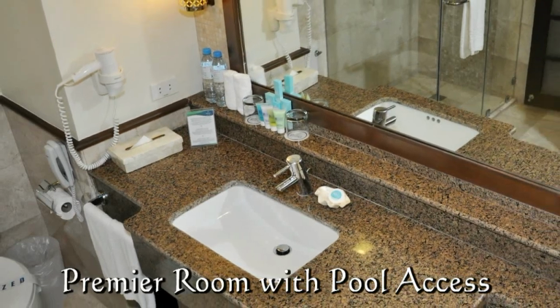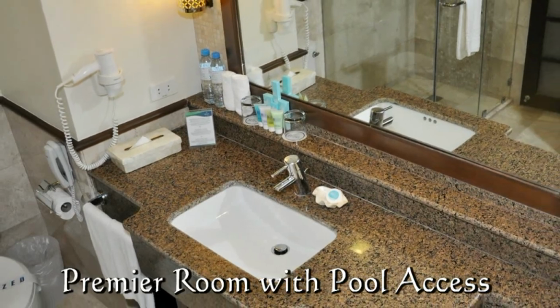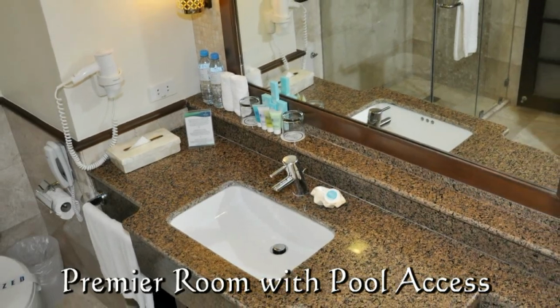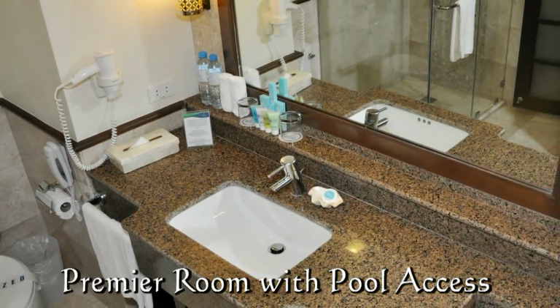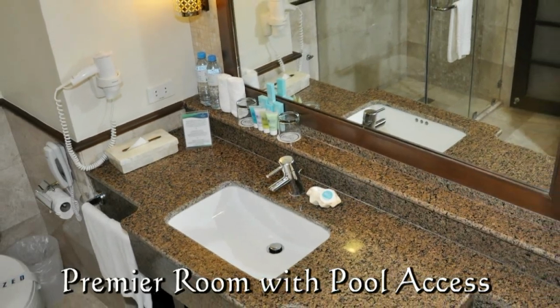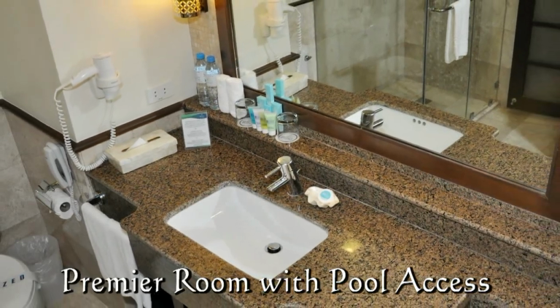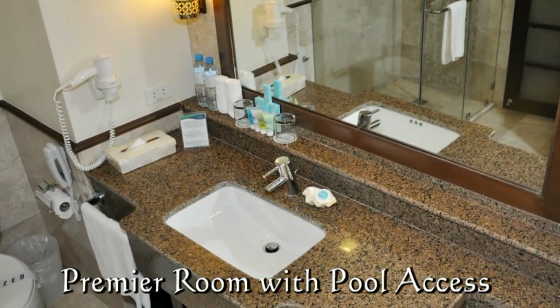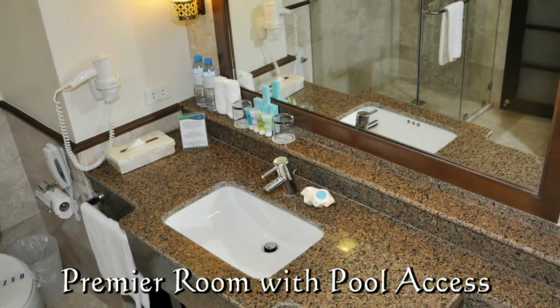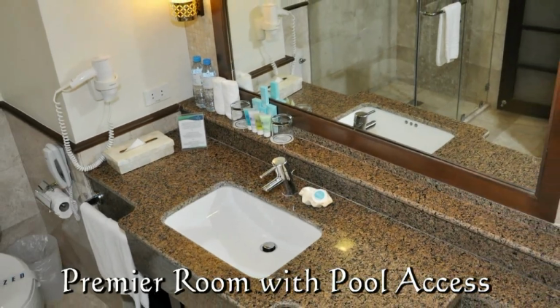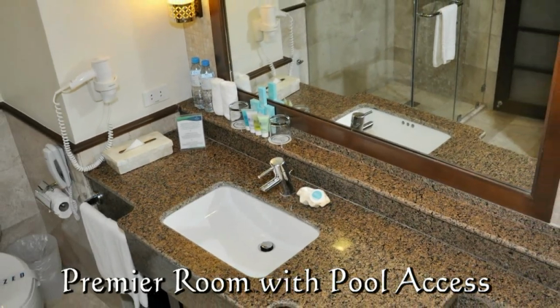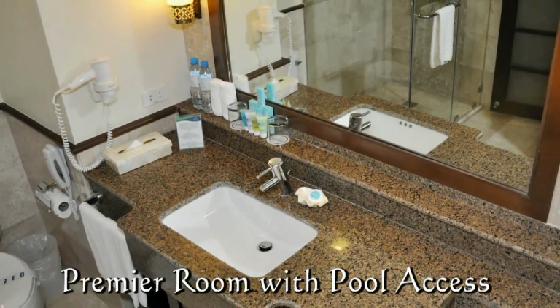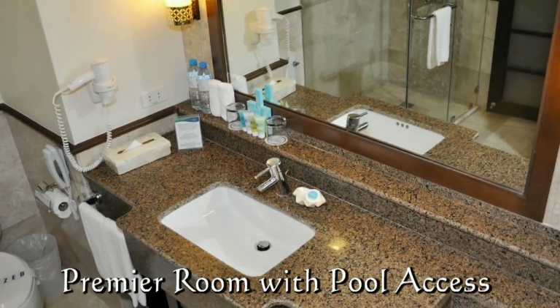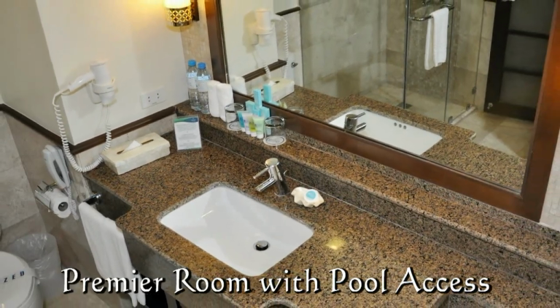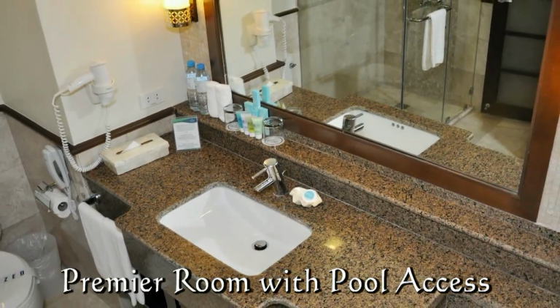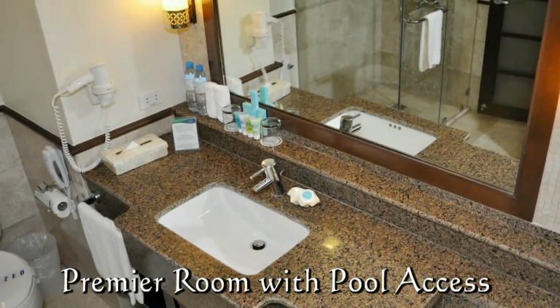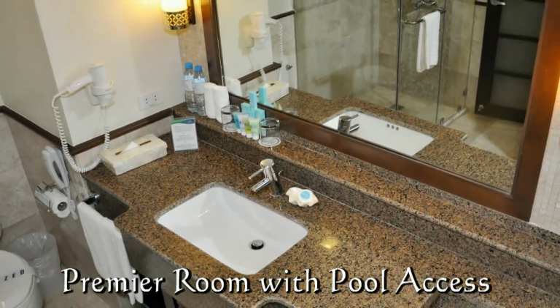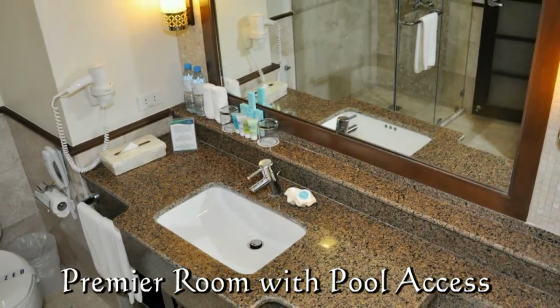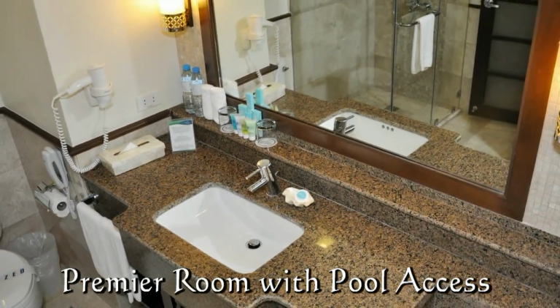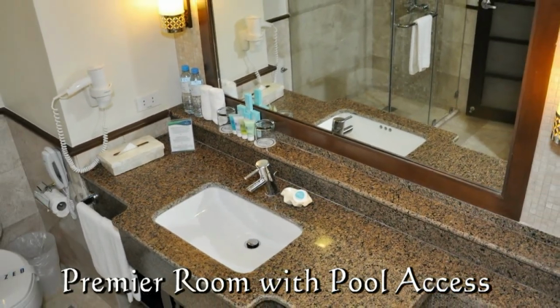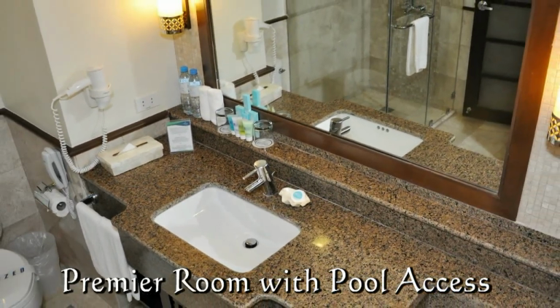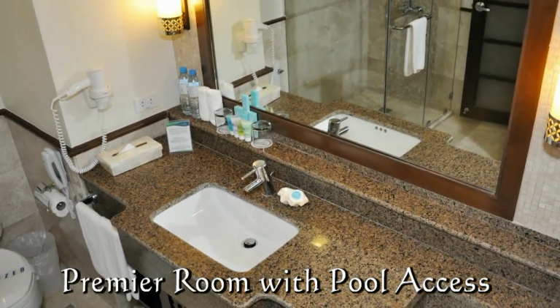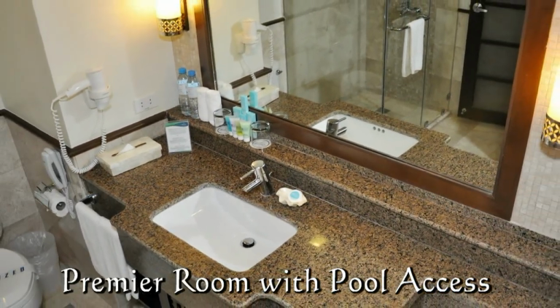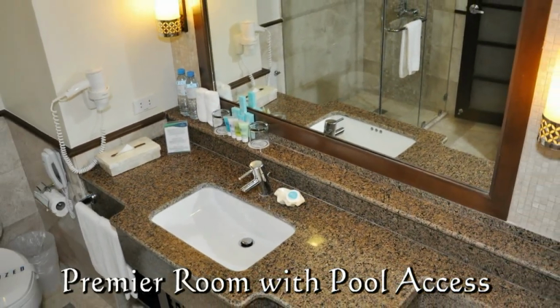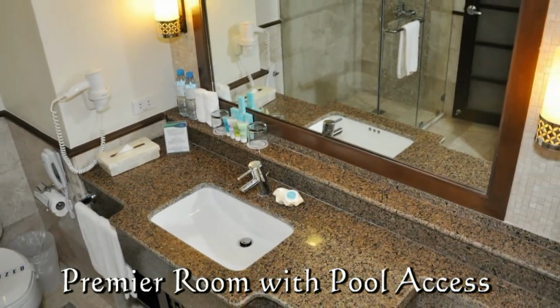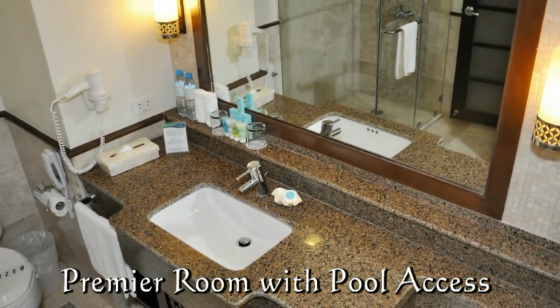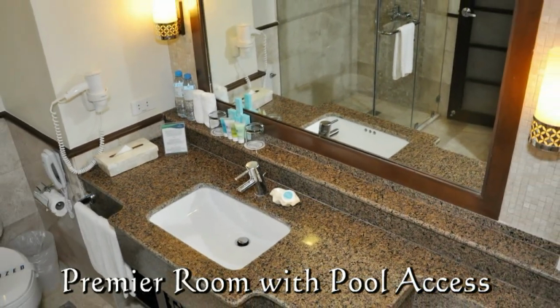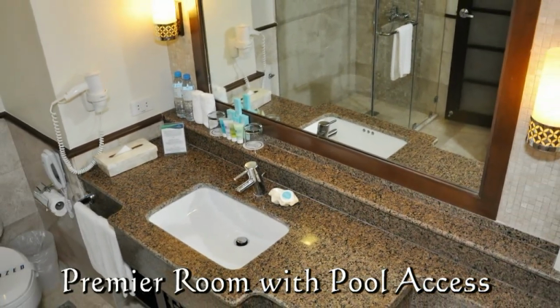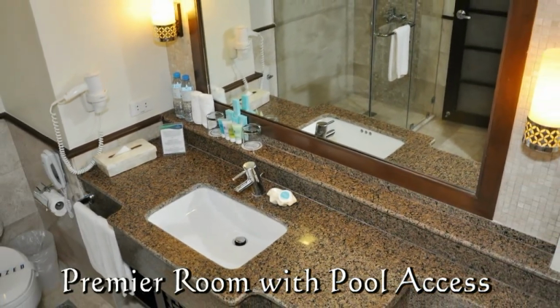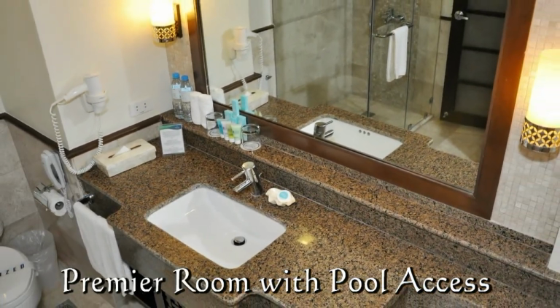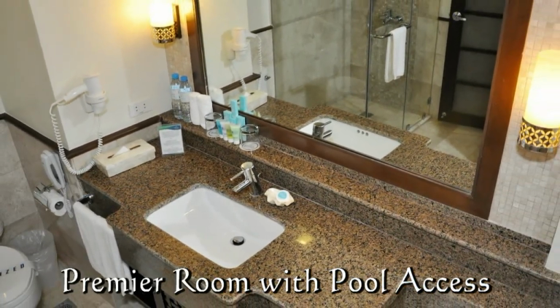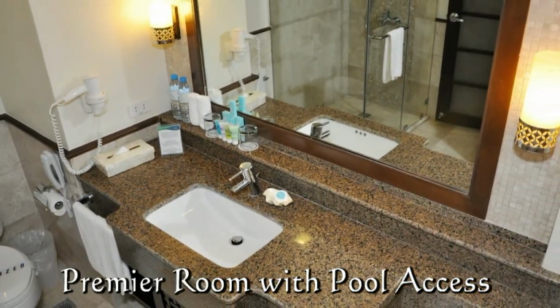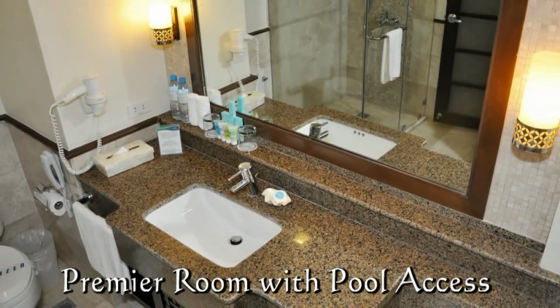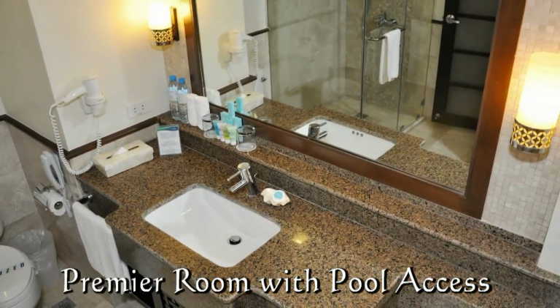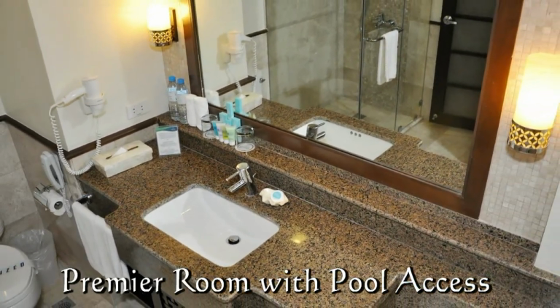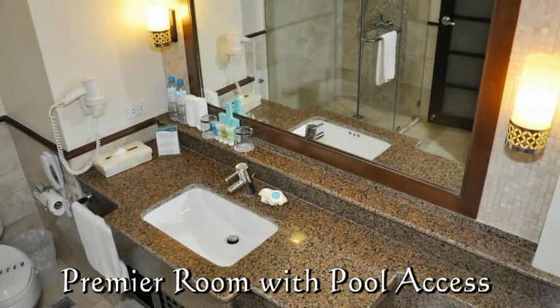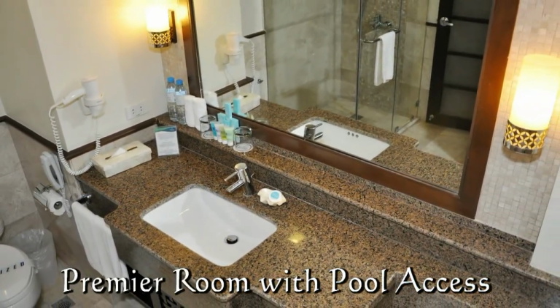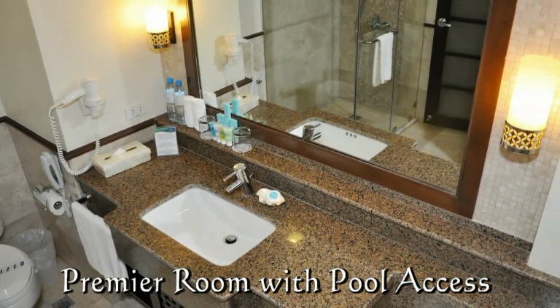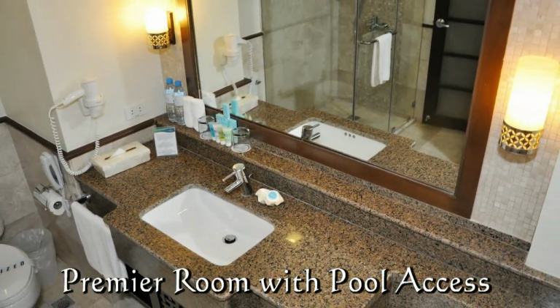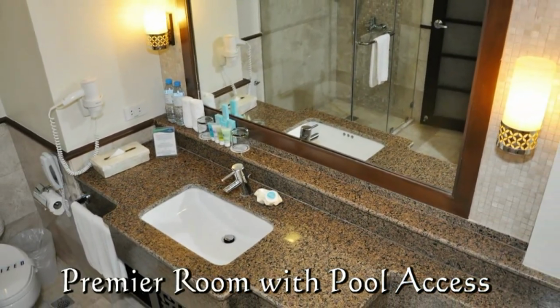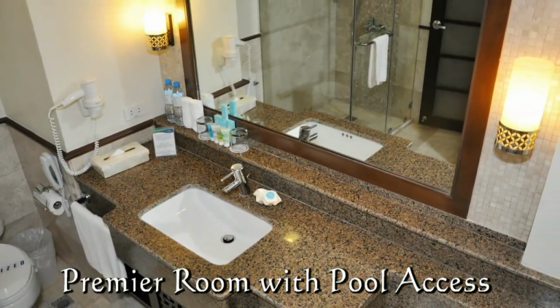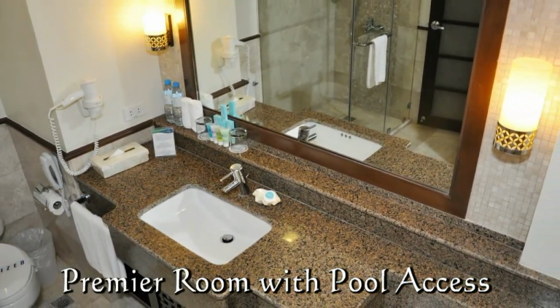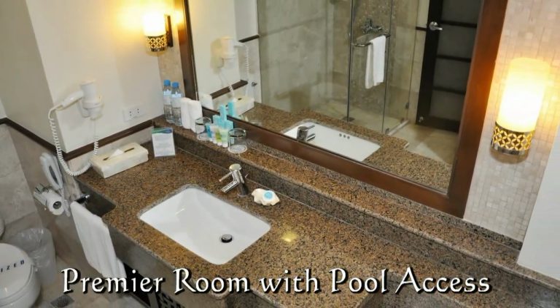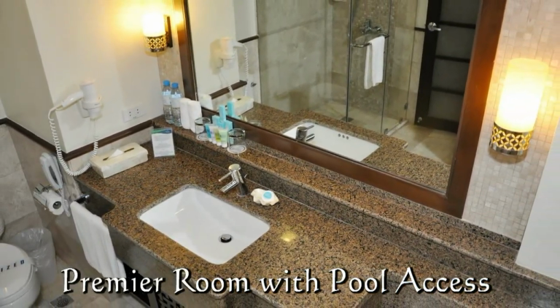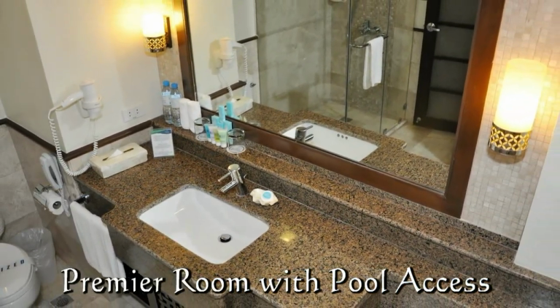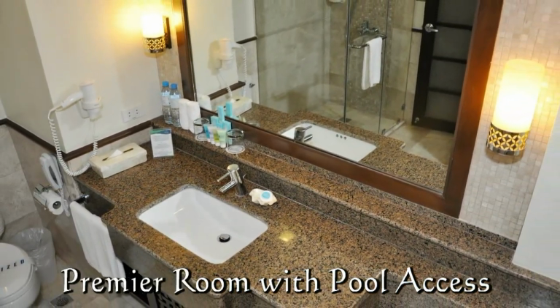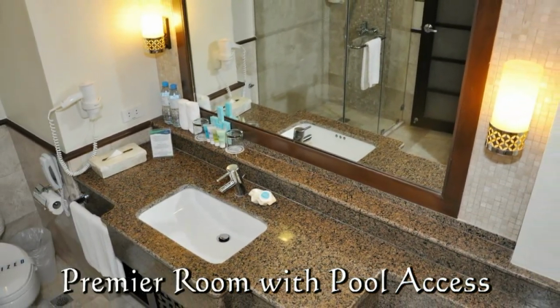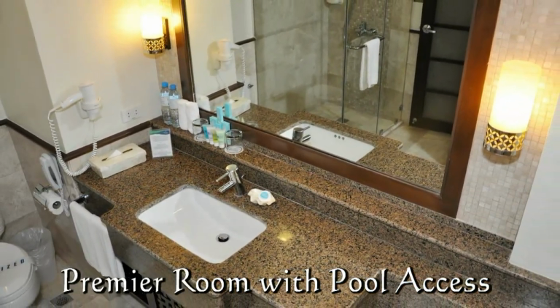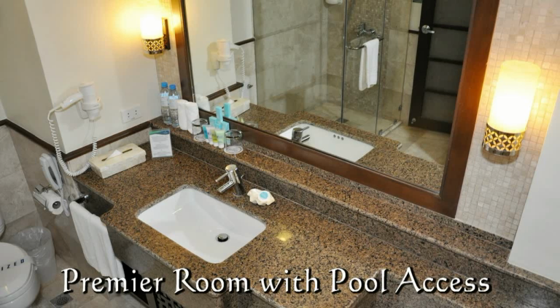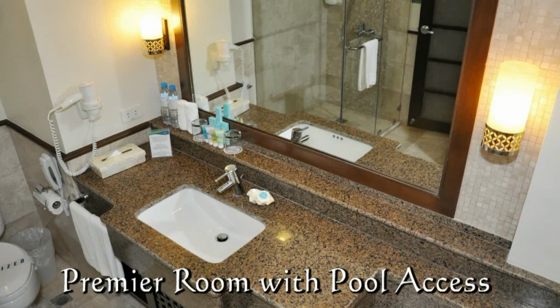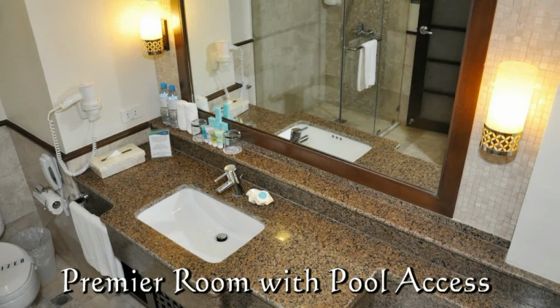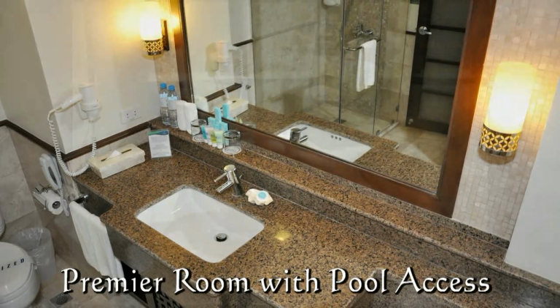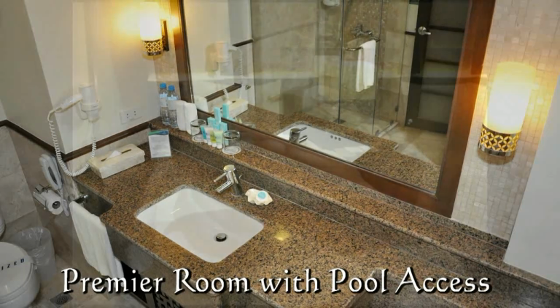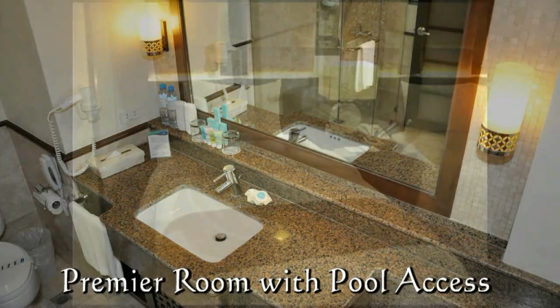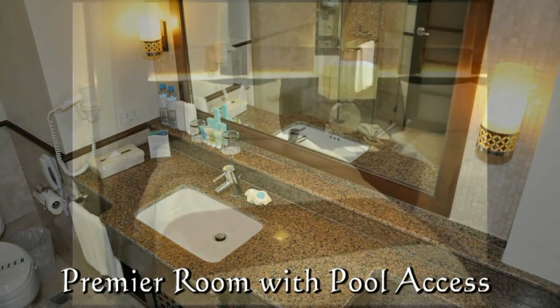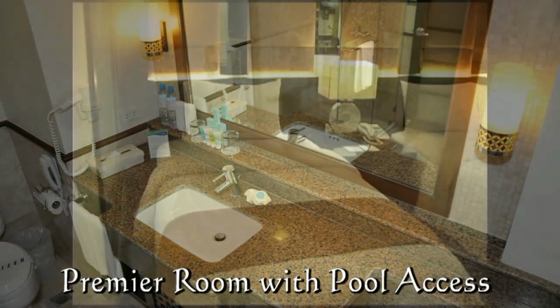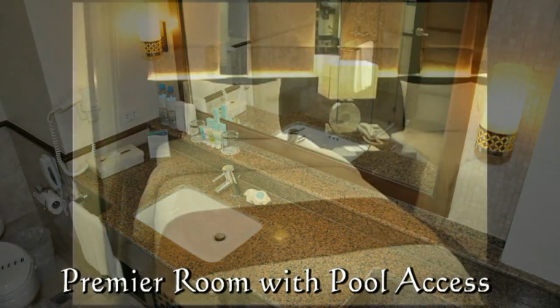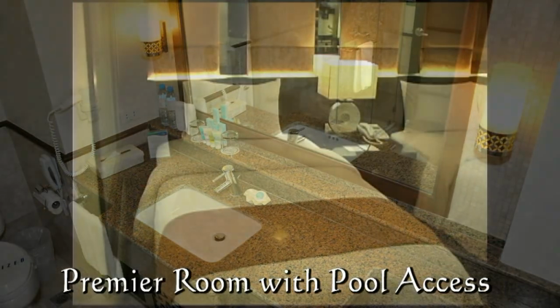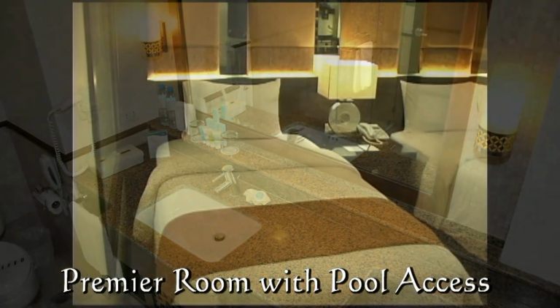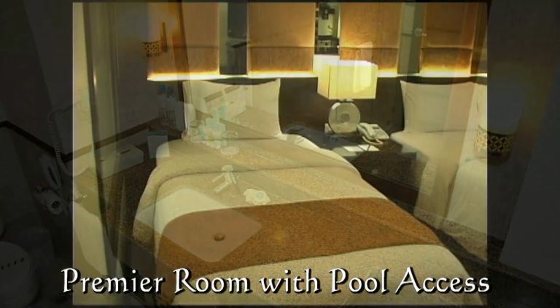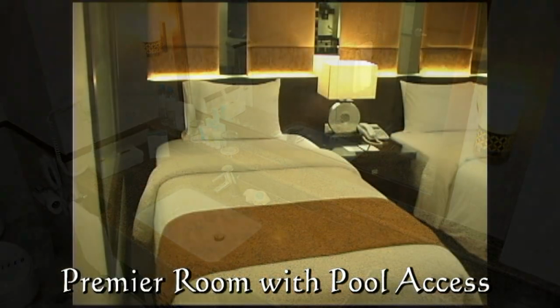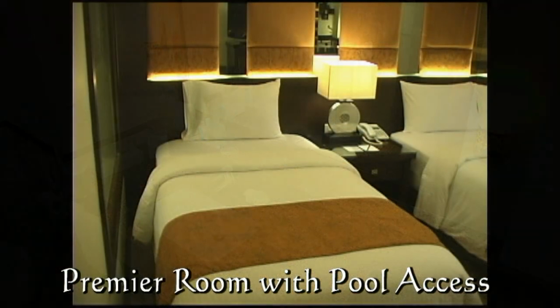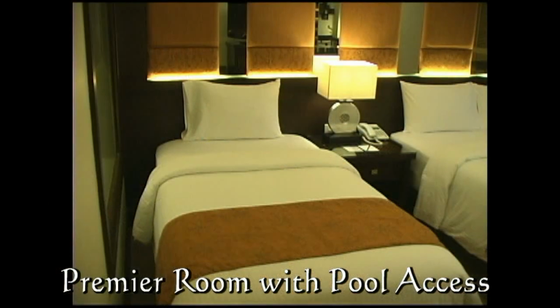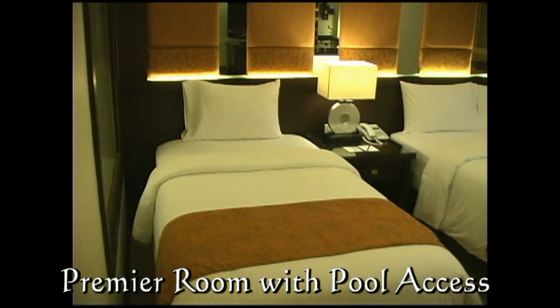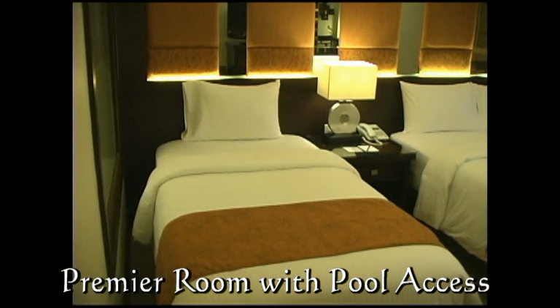Large countertop area. The bathroom has all modern amenities — telephone, hair dryer.